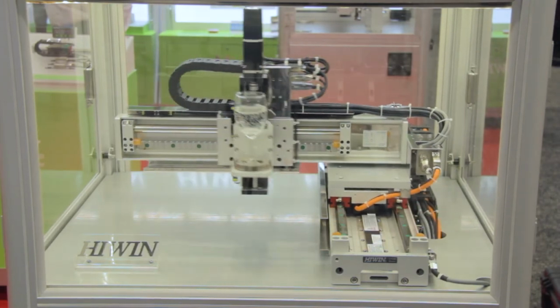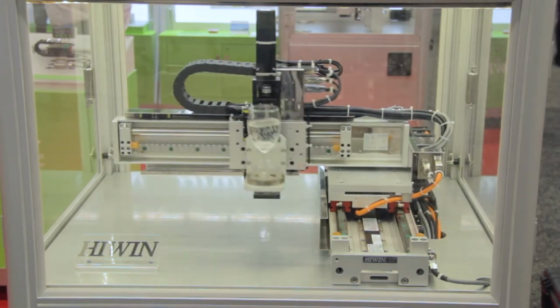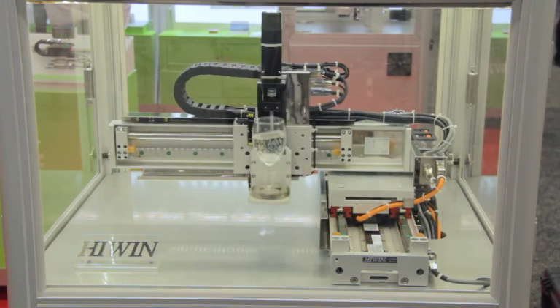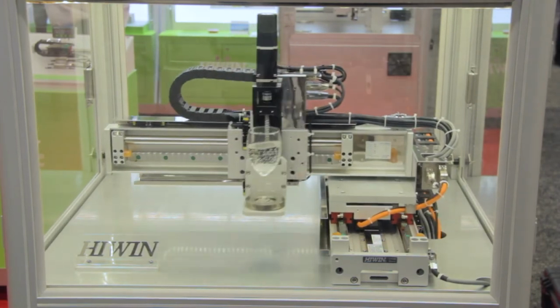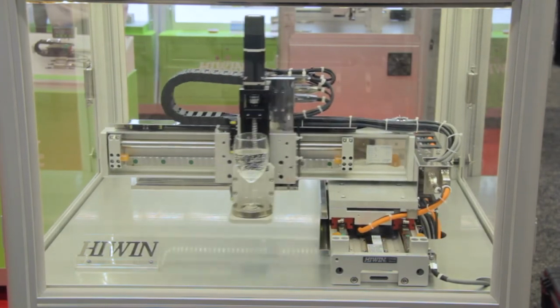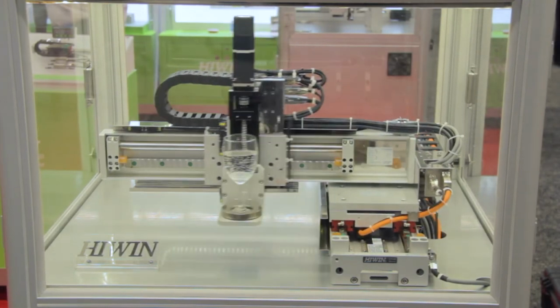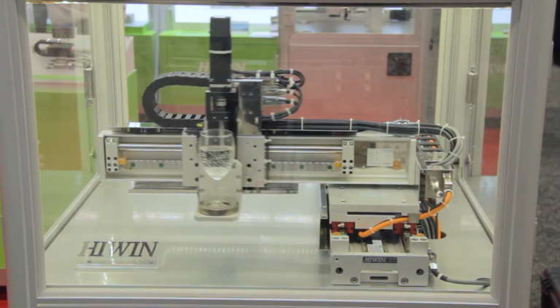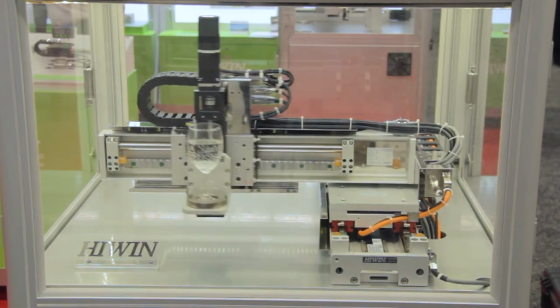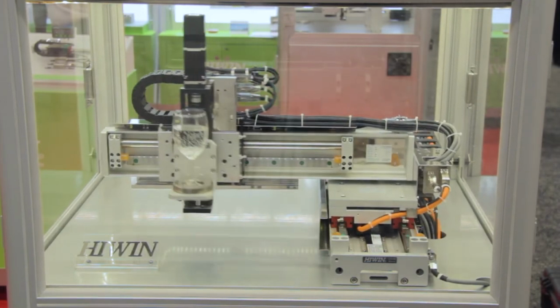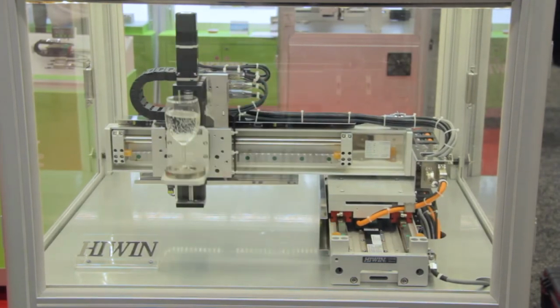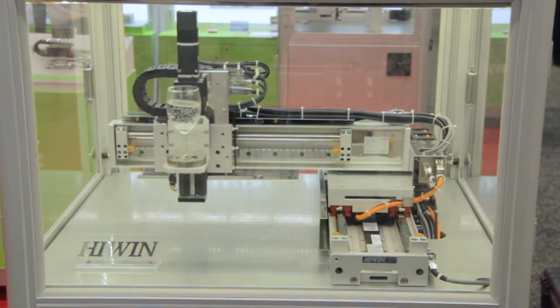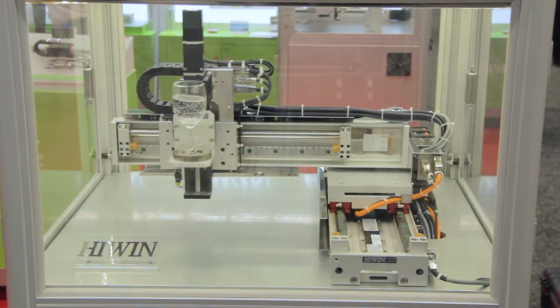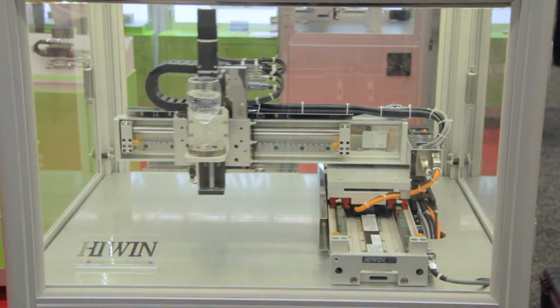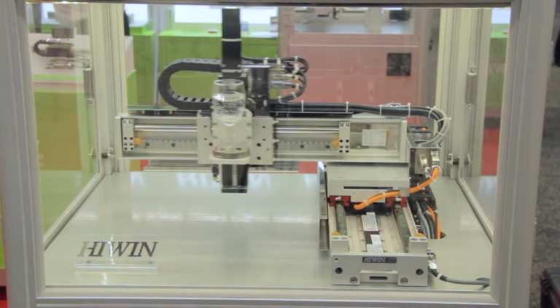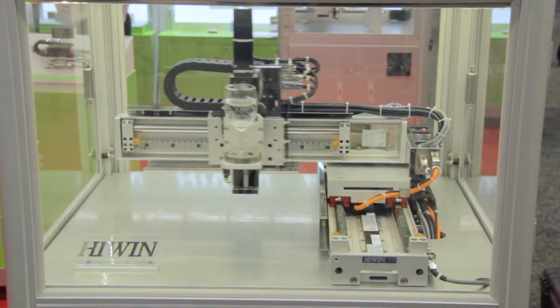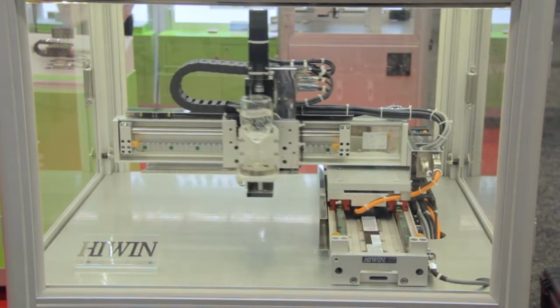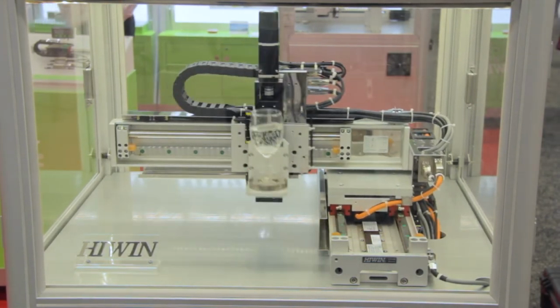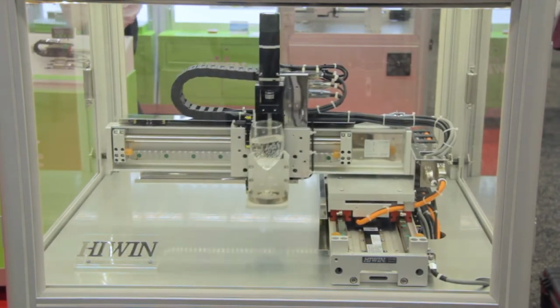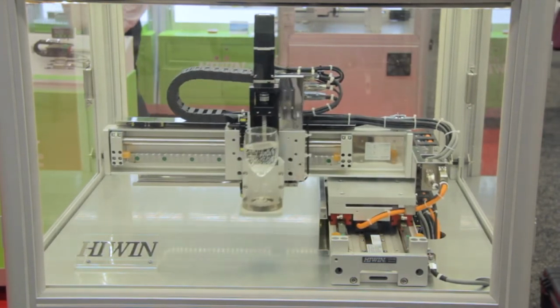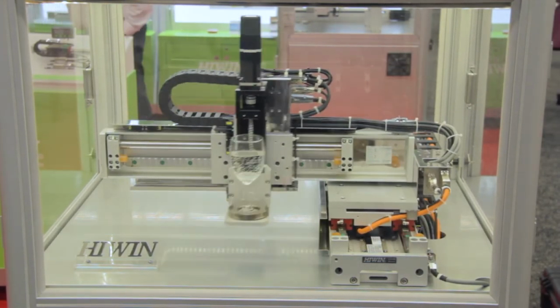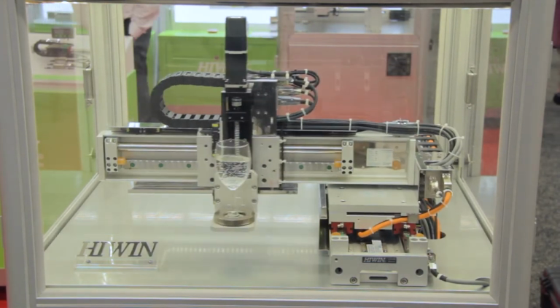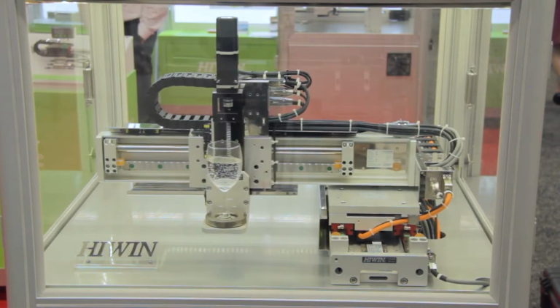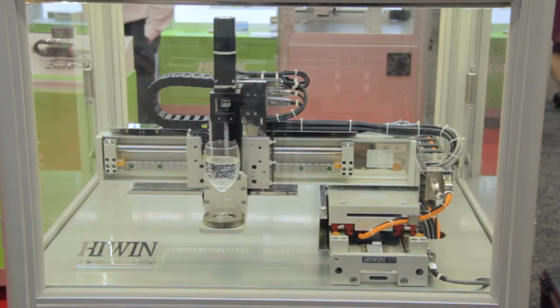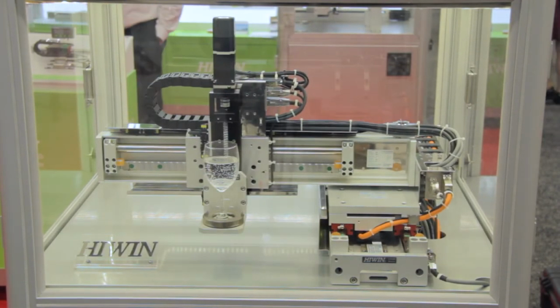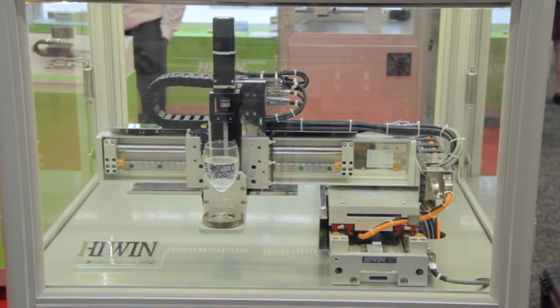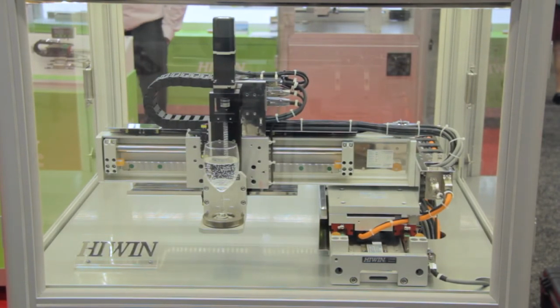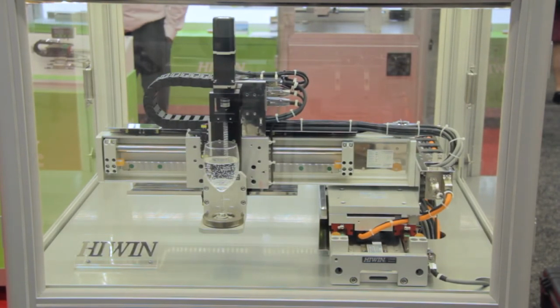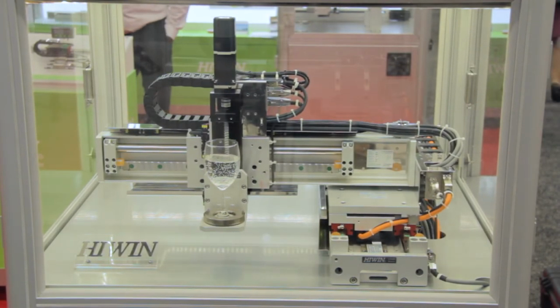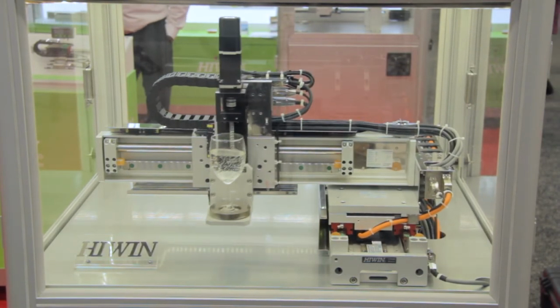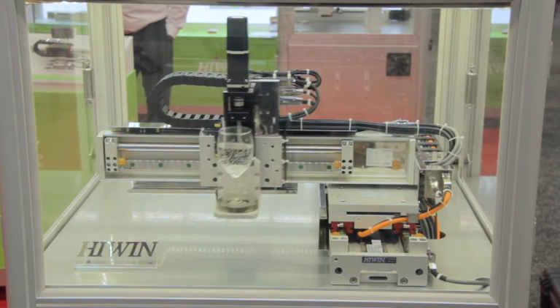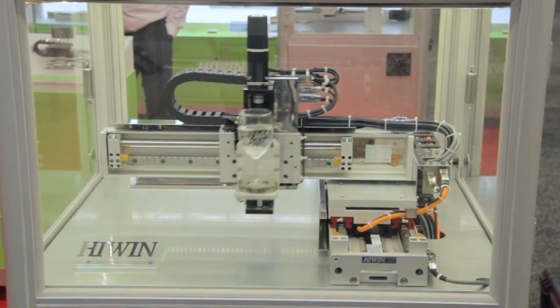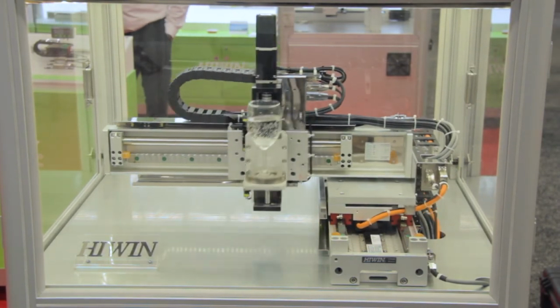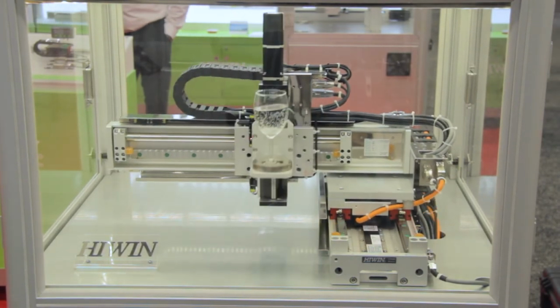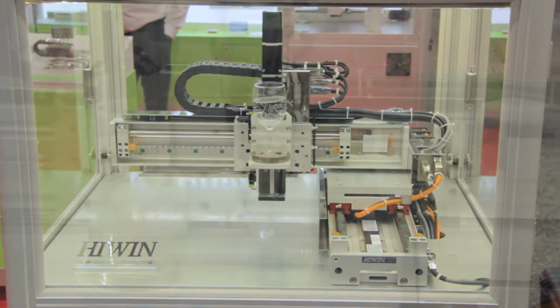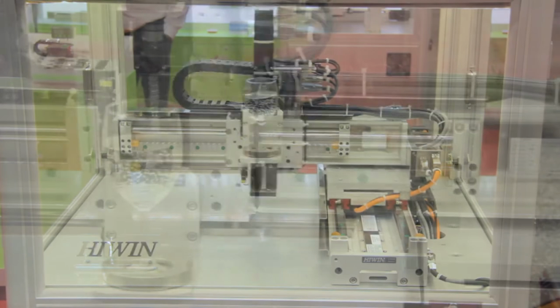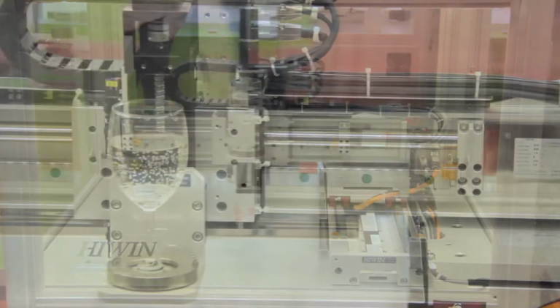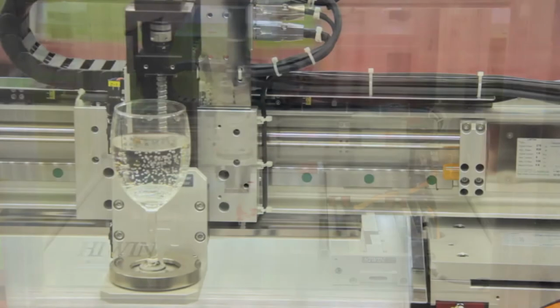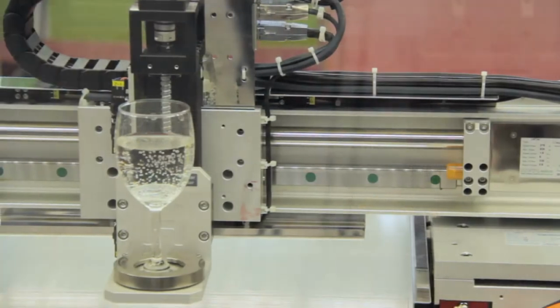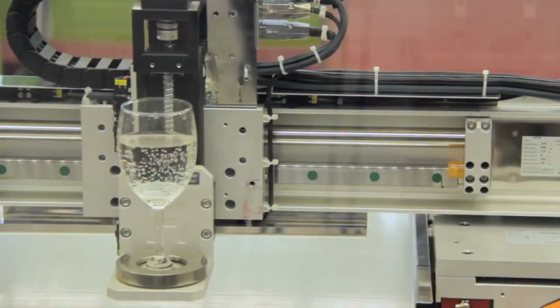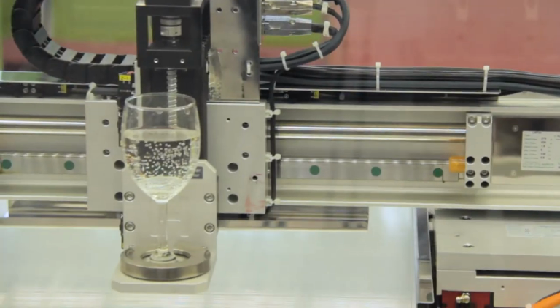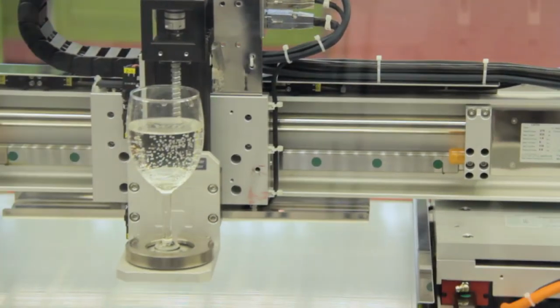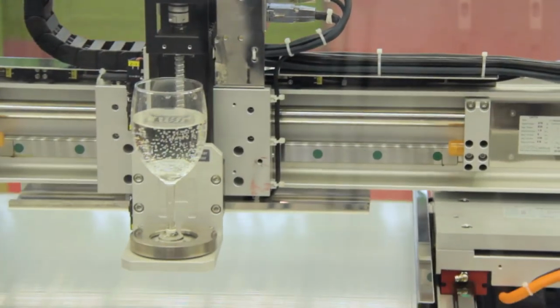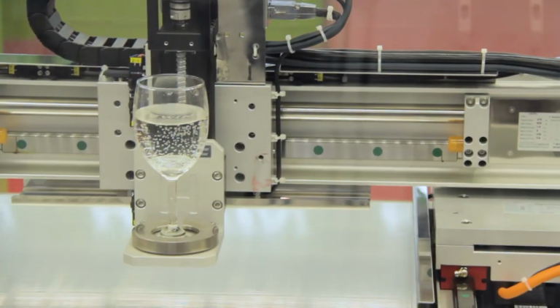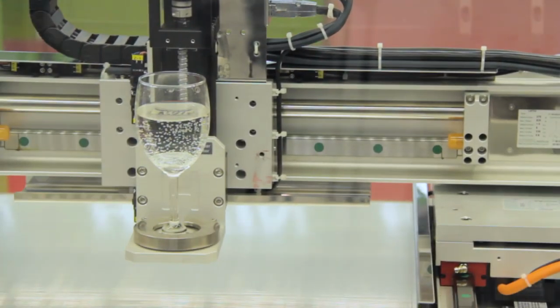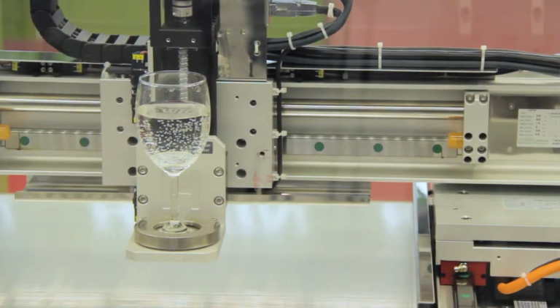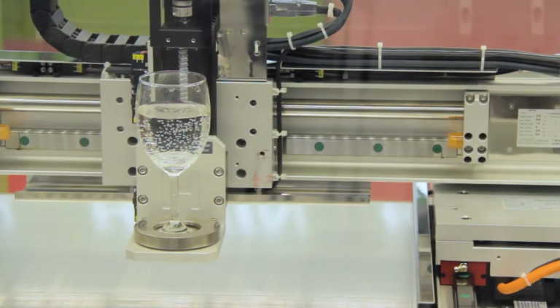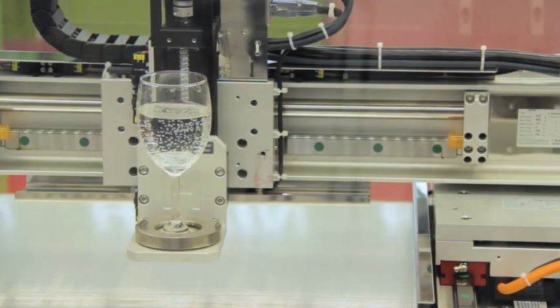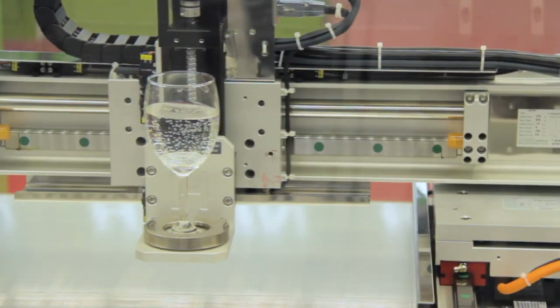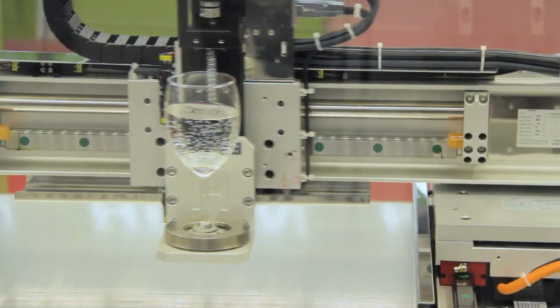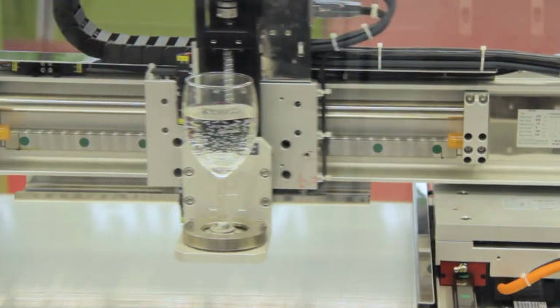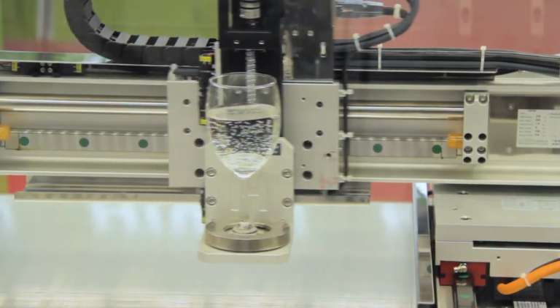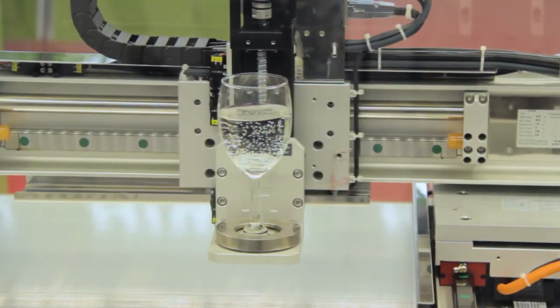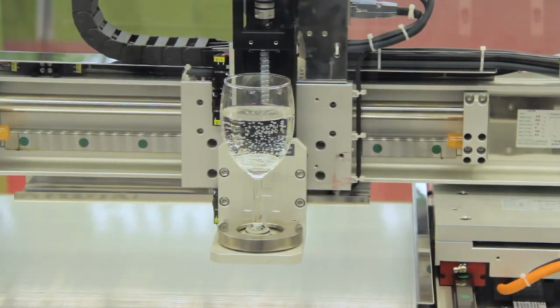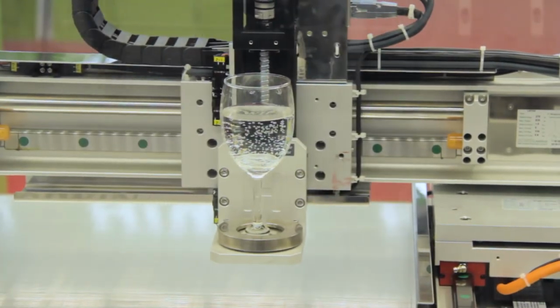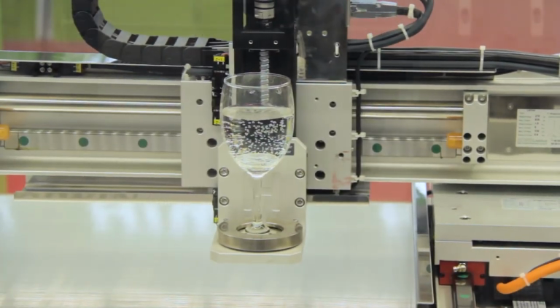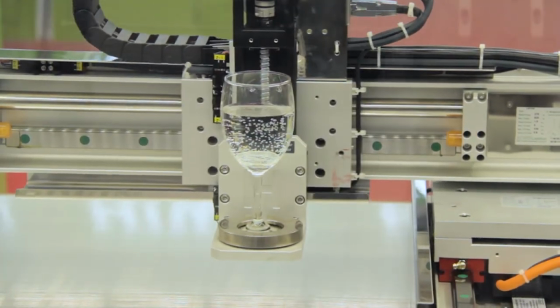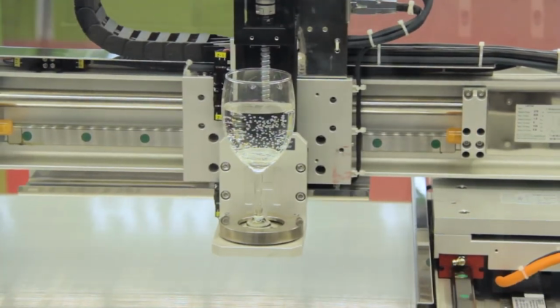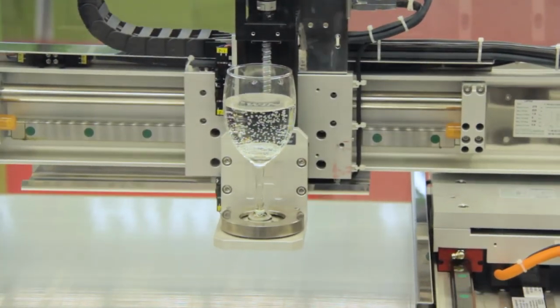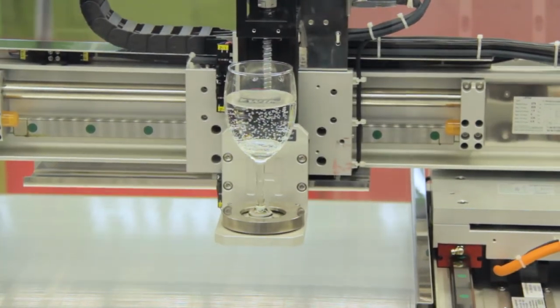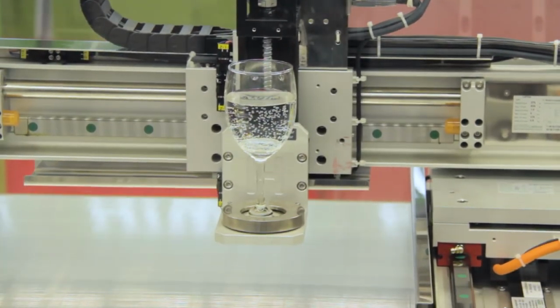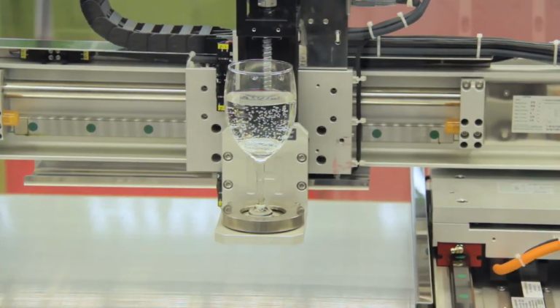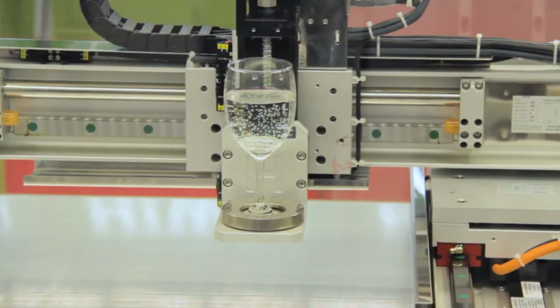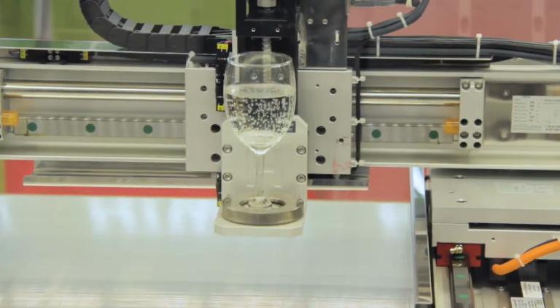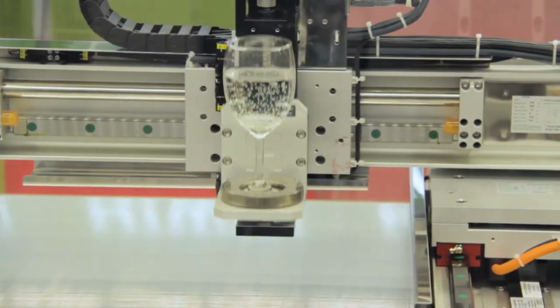It's evident that we cannot spill our wine glass or deal with more complex components without damaging them because of our capabilities.